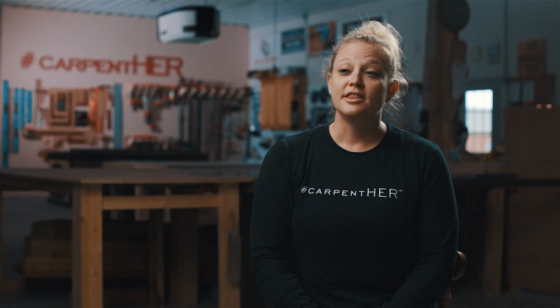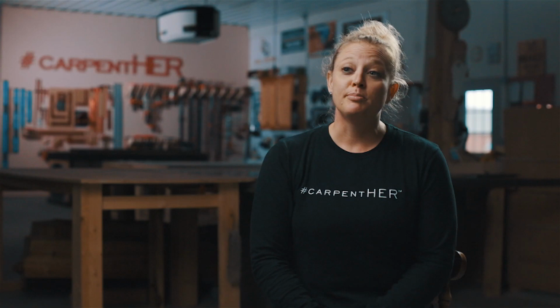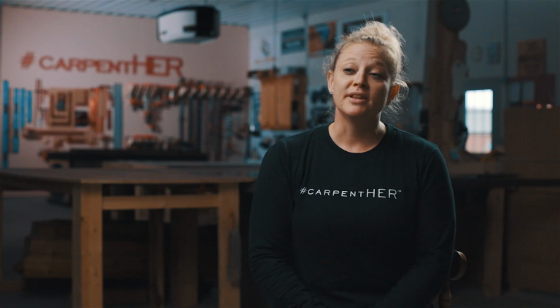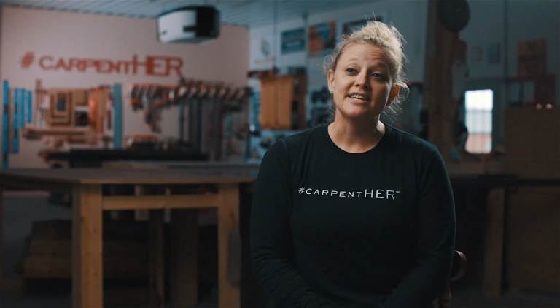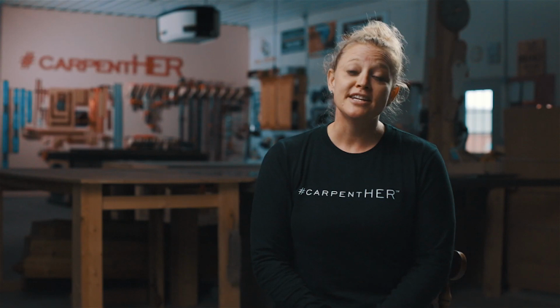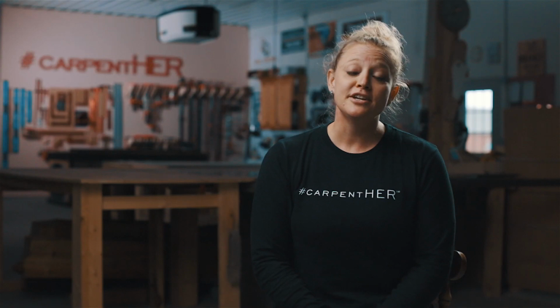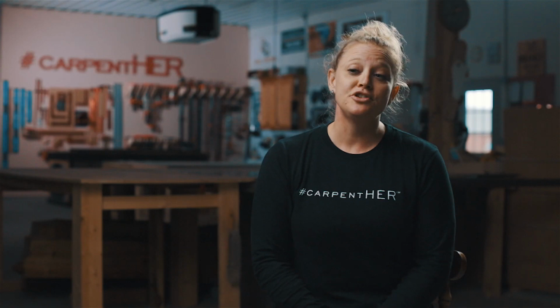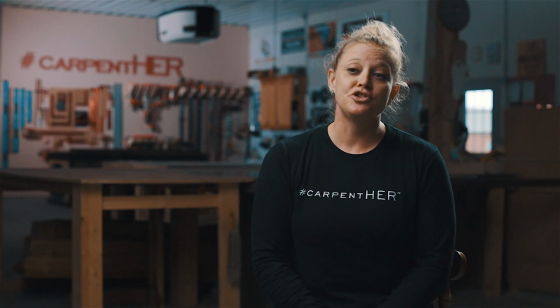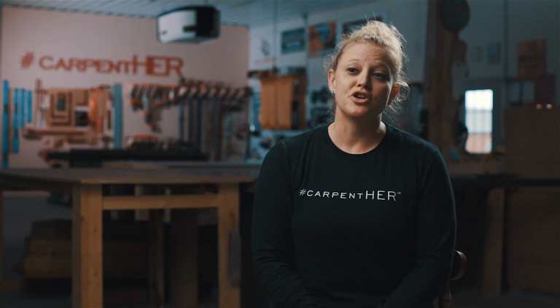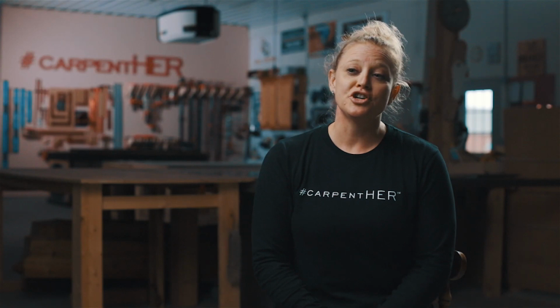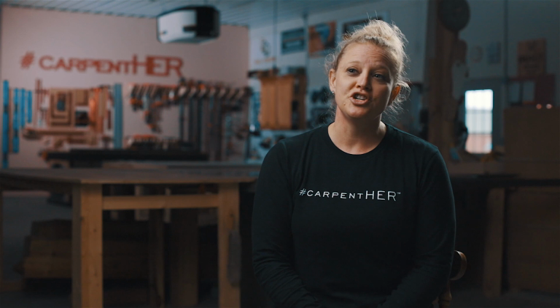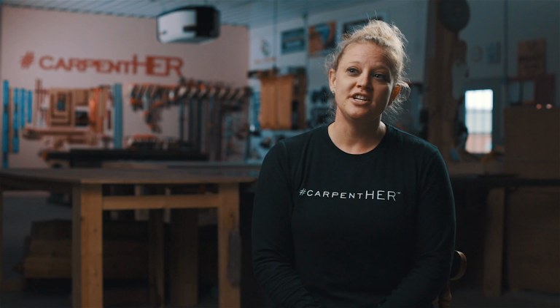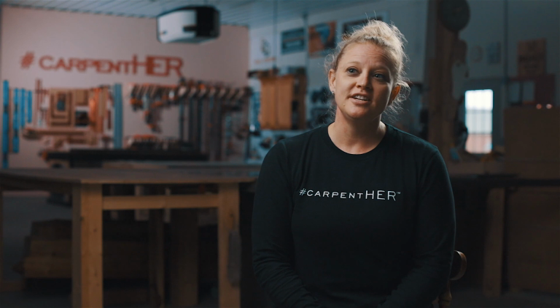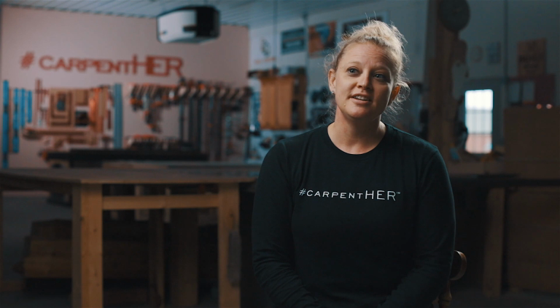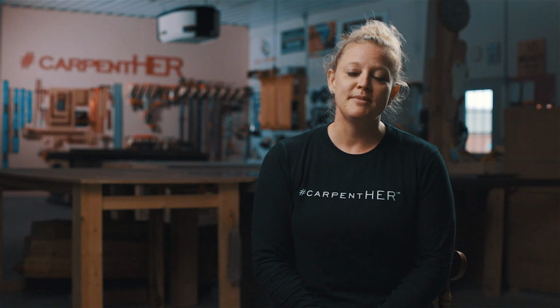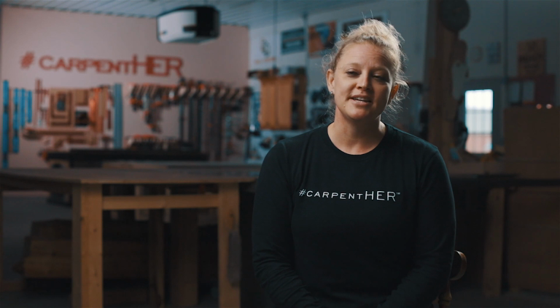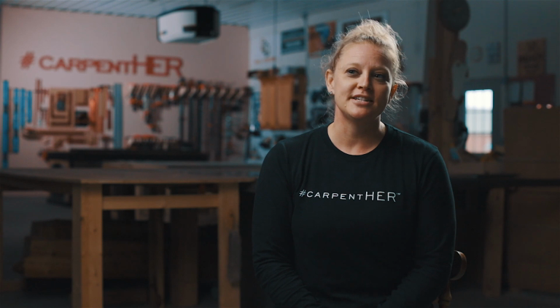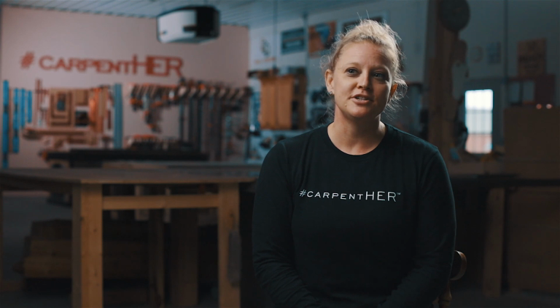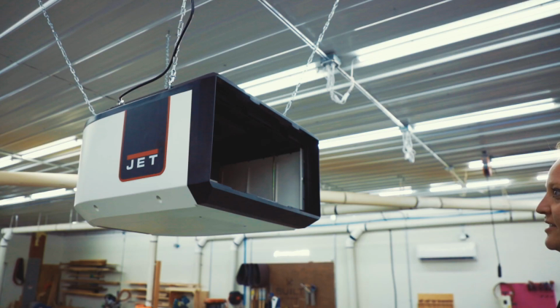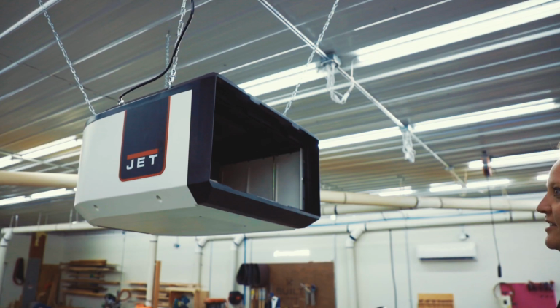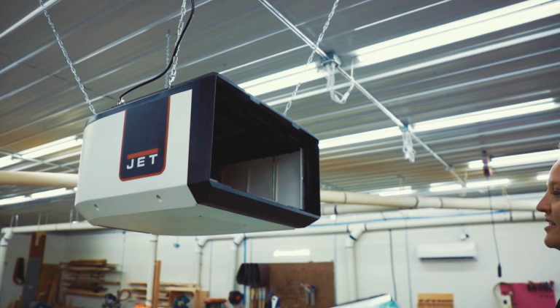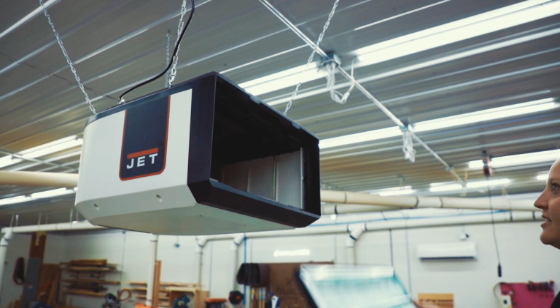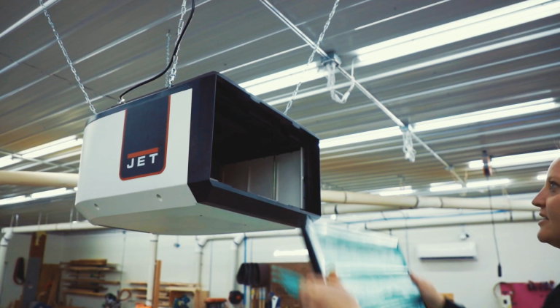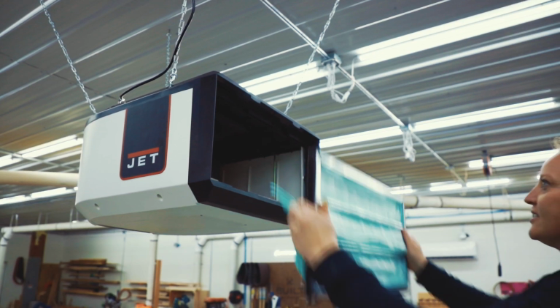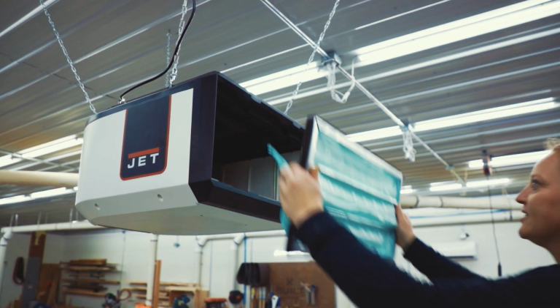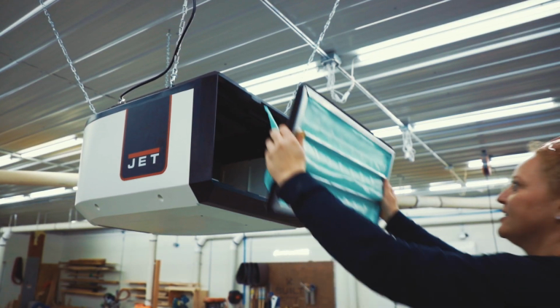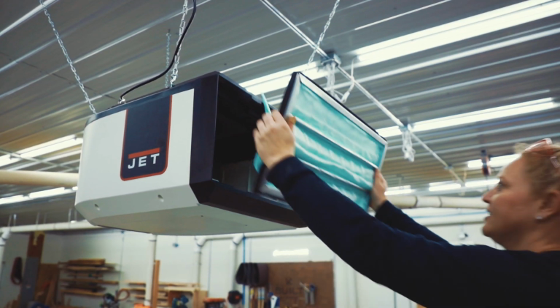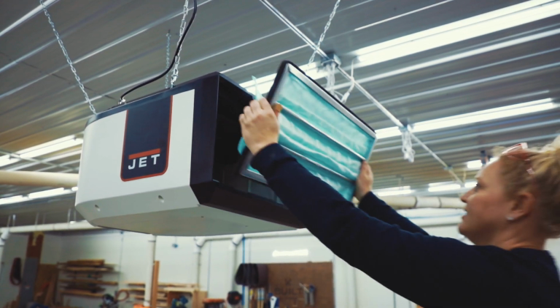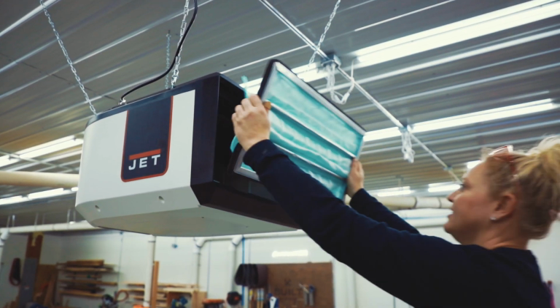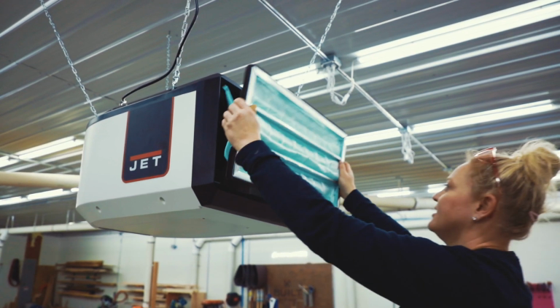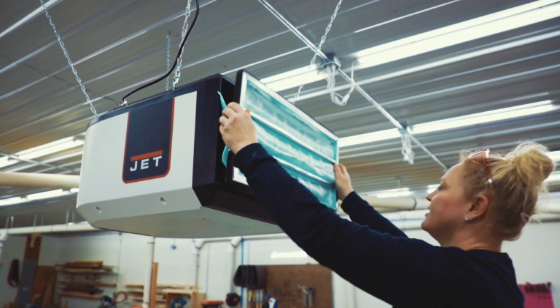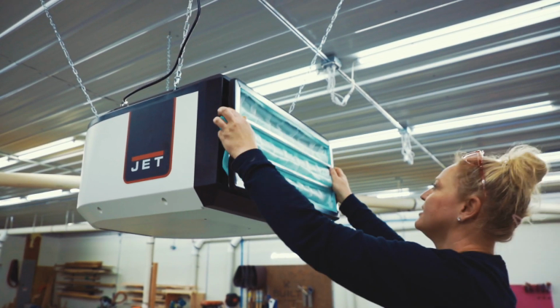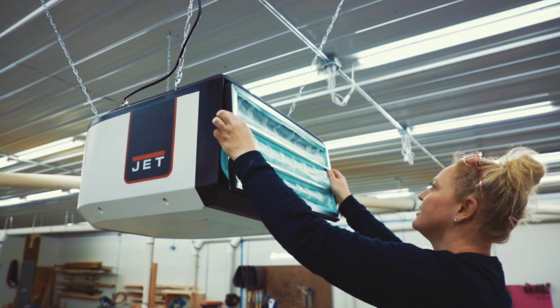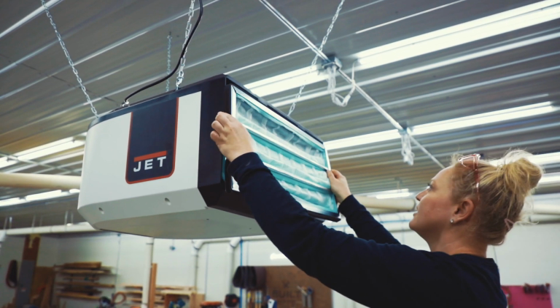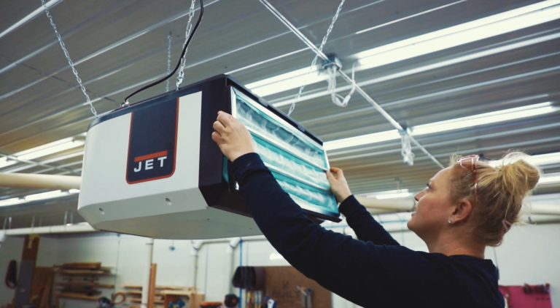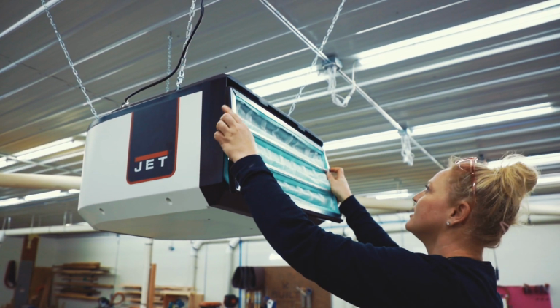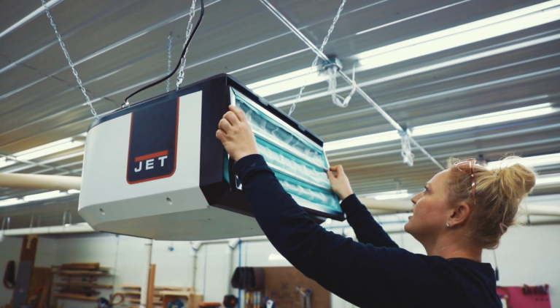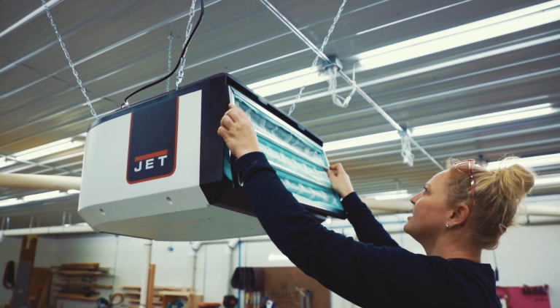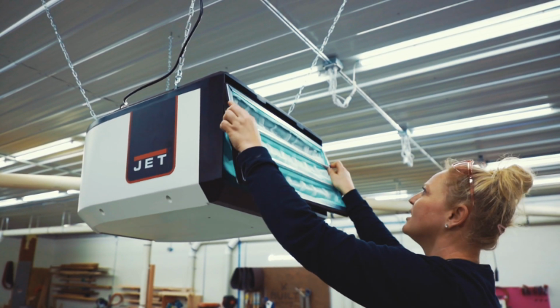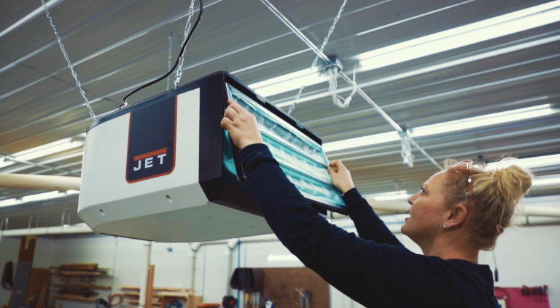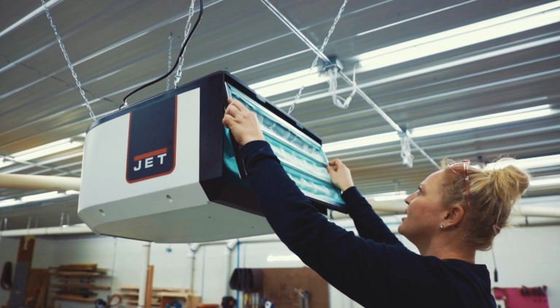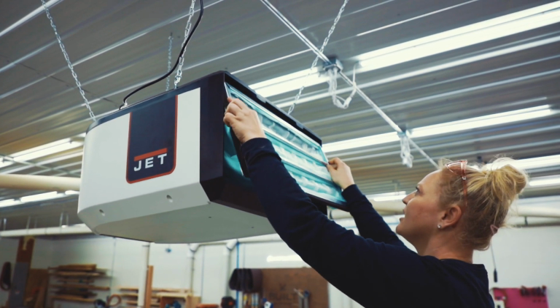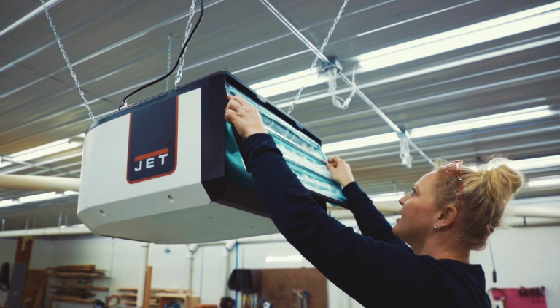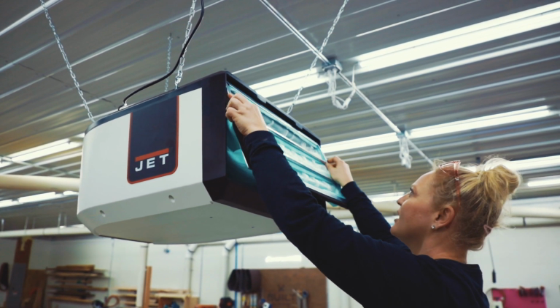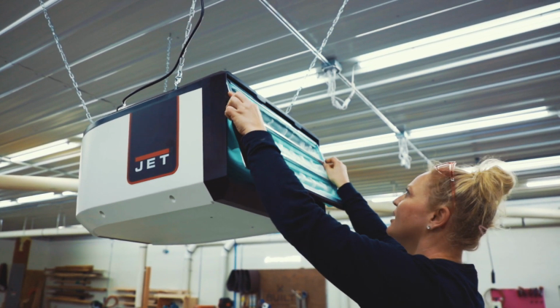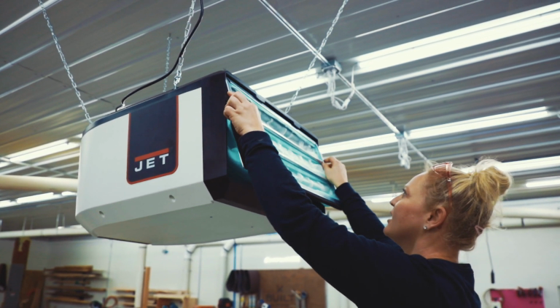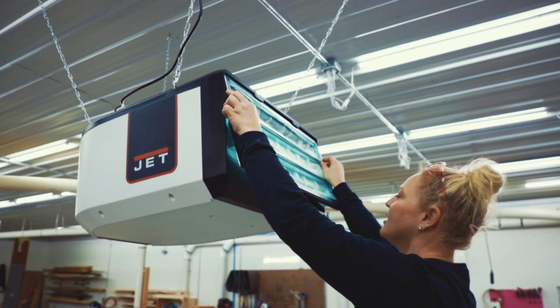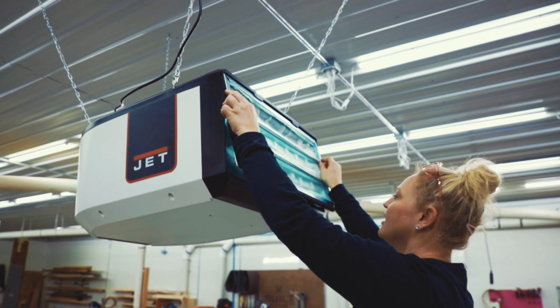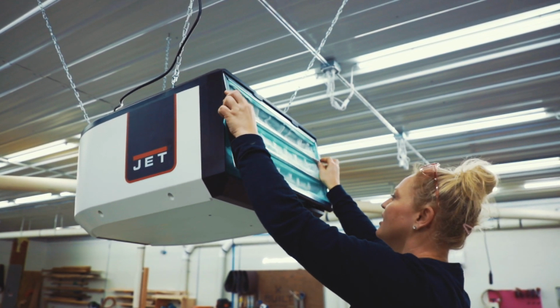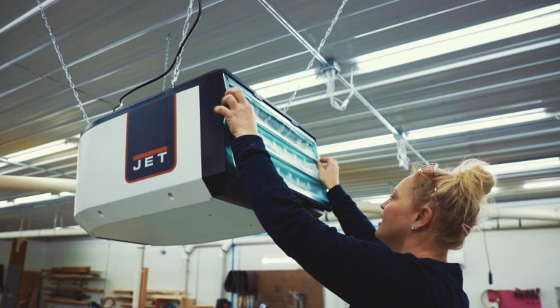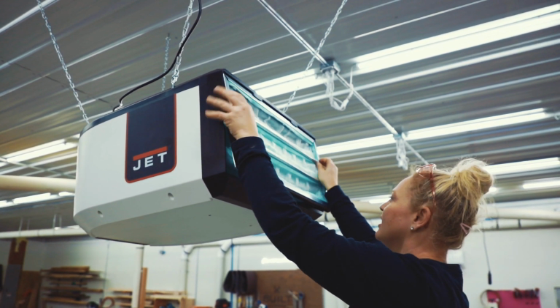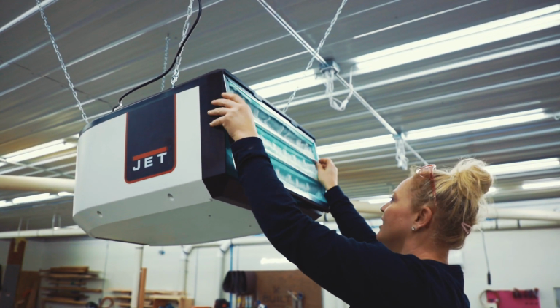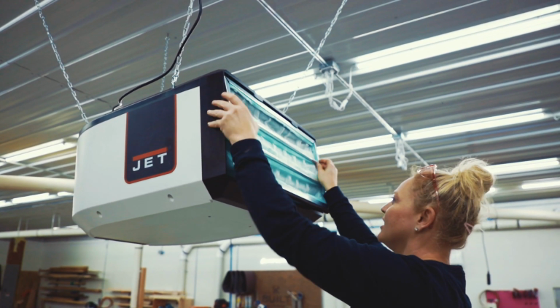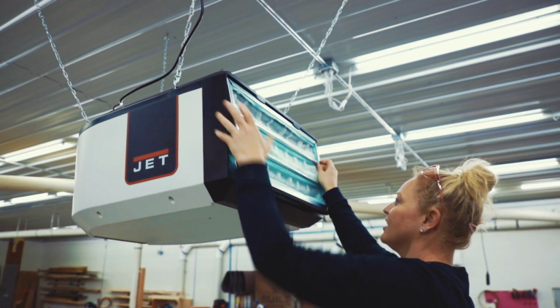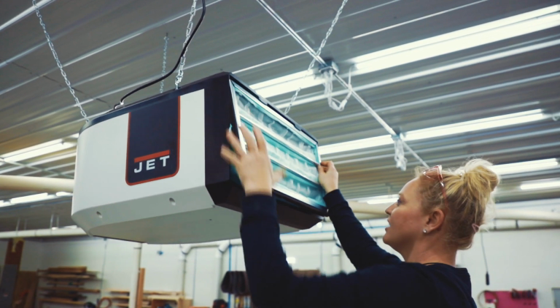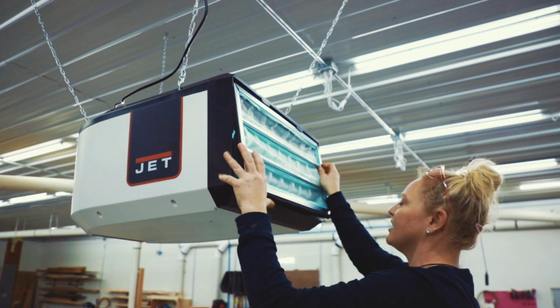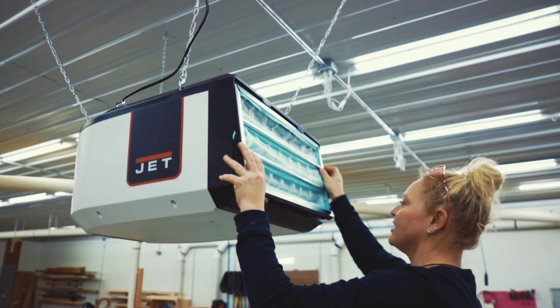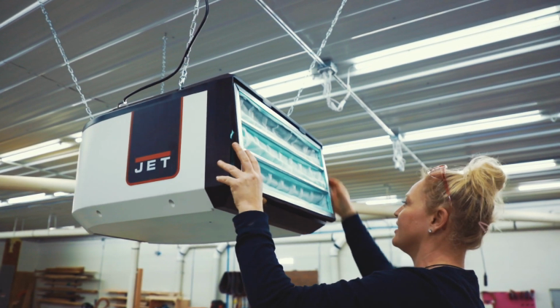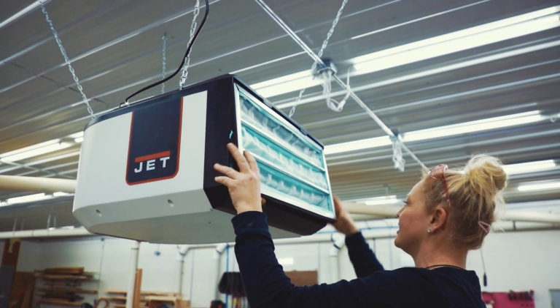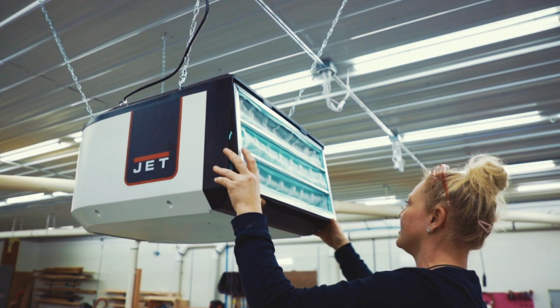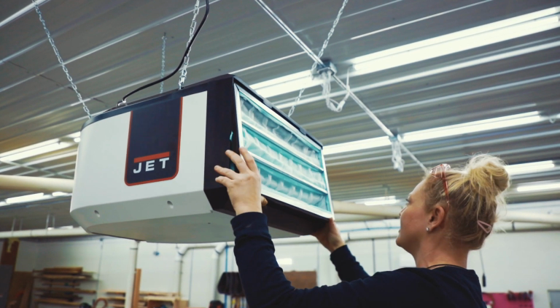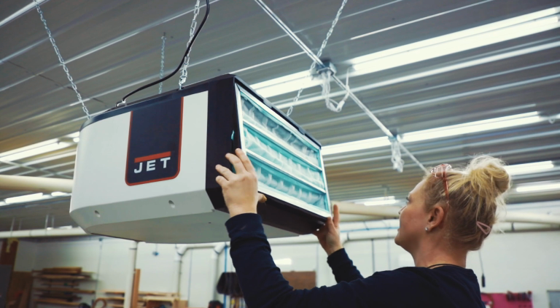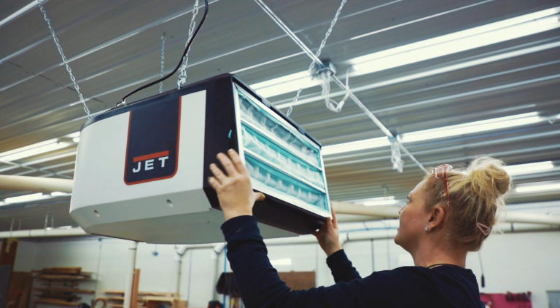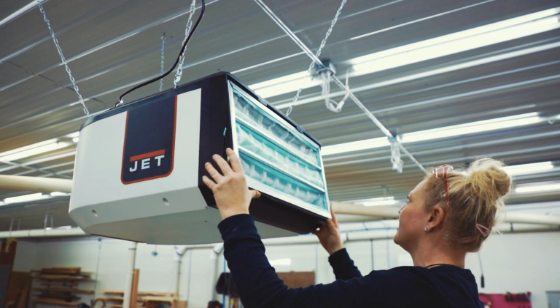The plastic construction makes it super easy to install. It's not heavy and you're able to install it with one or two people.